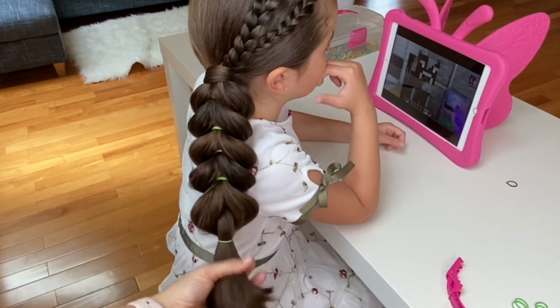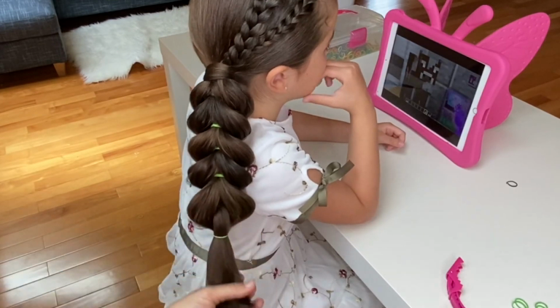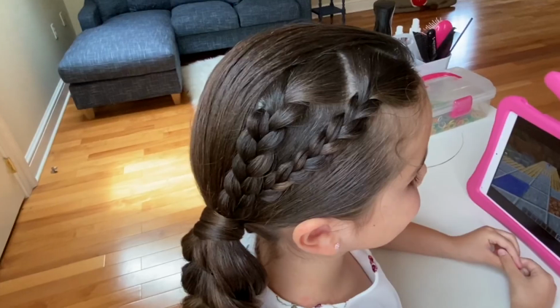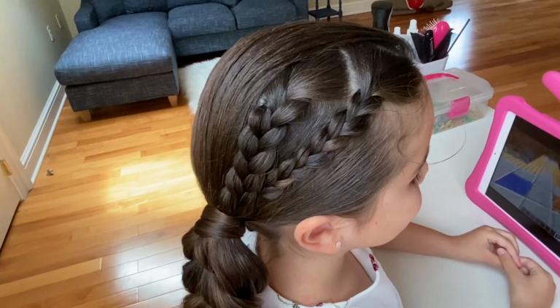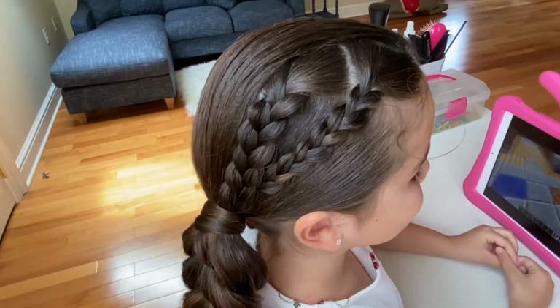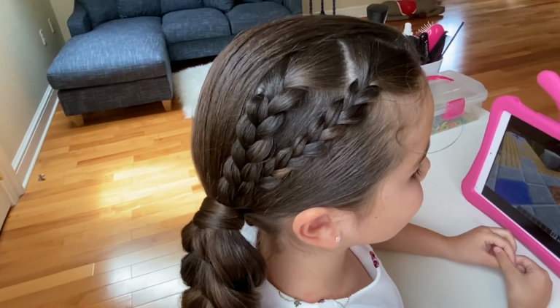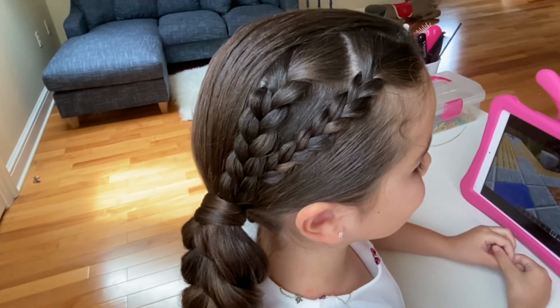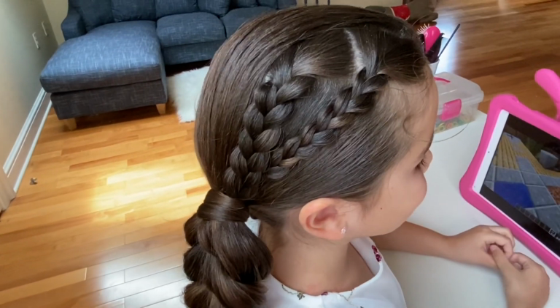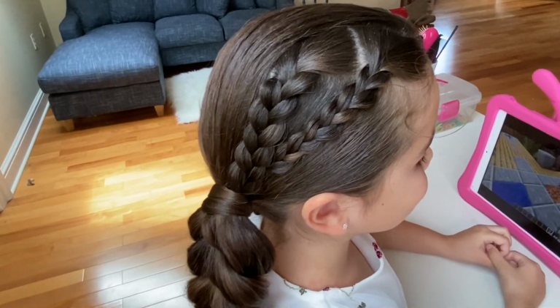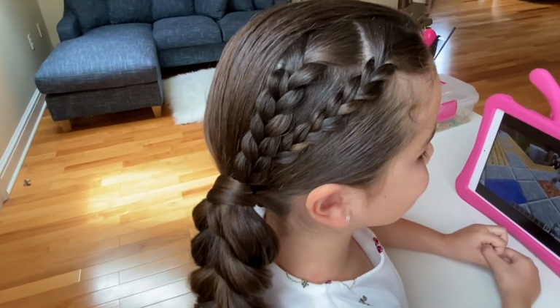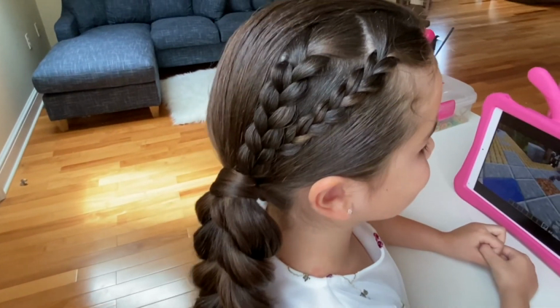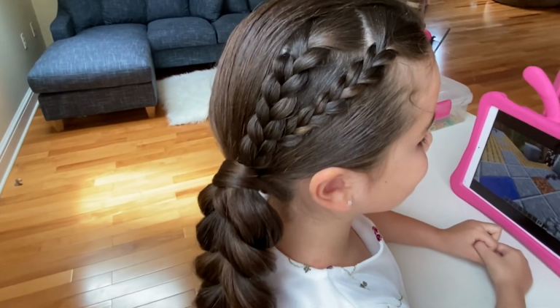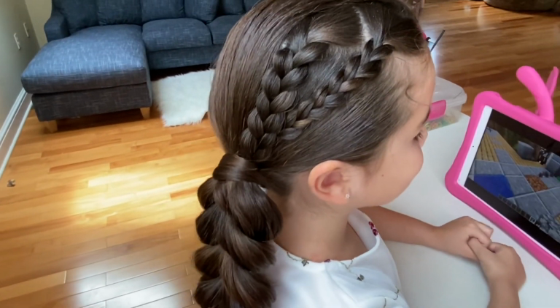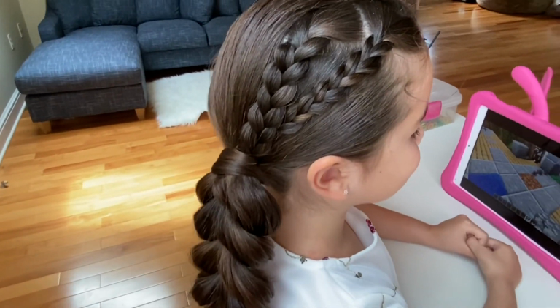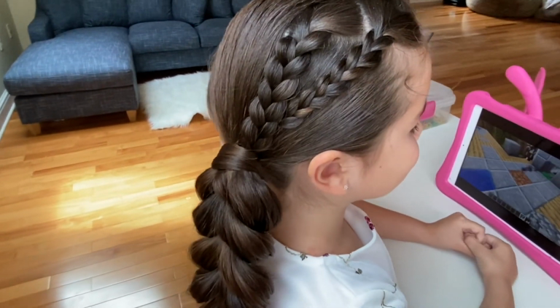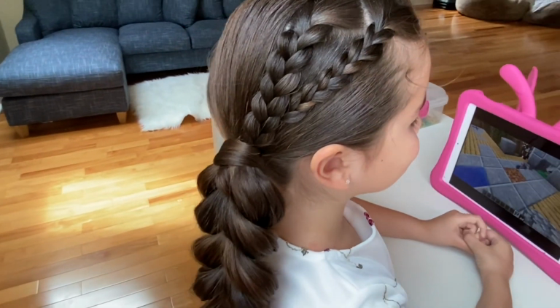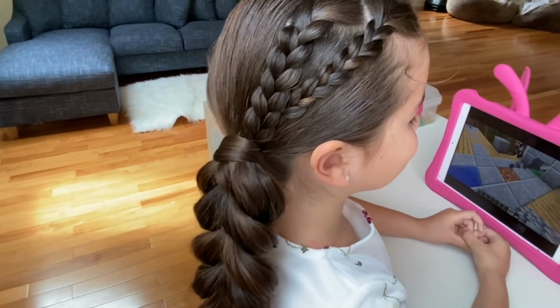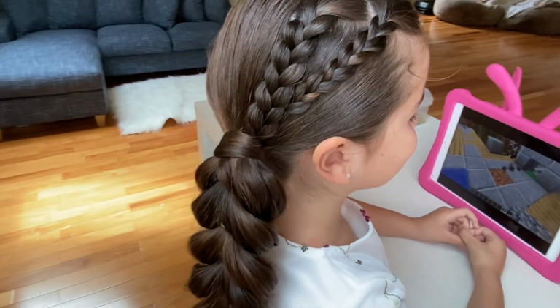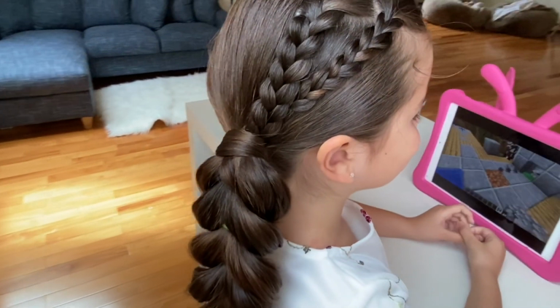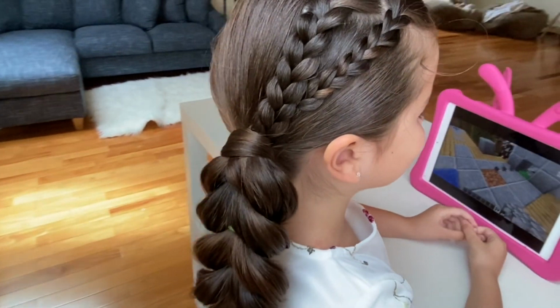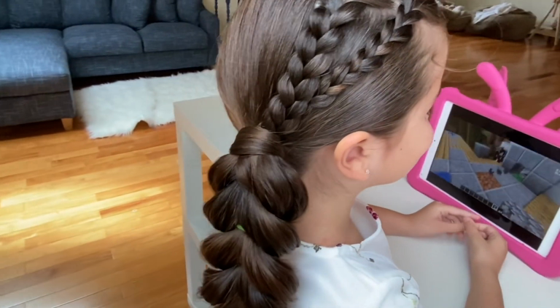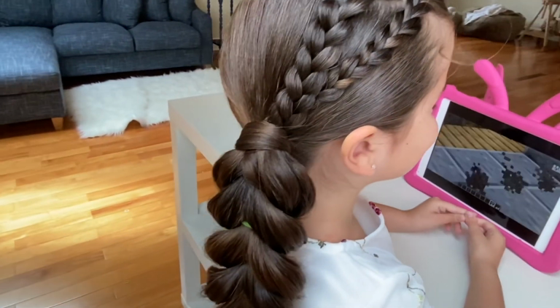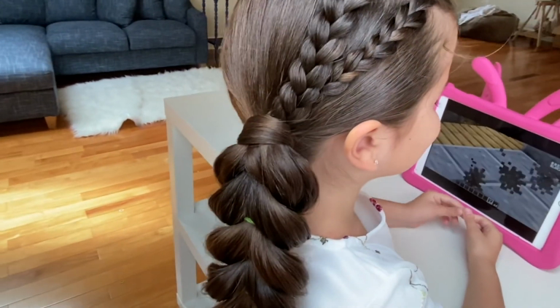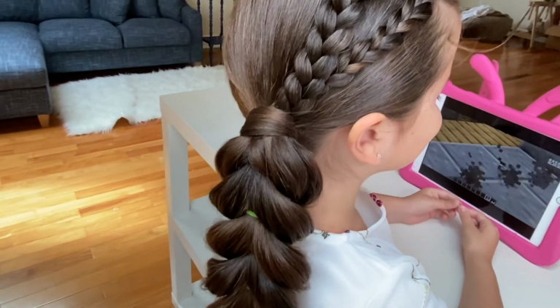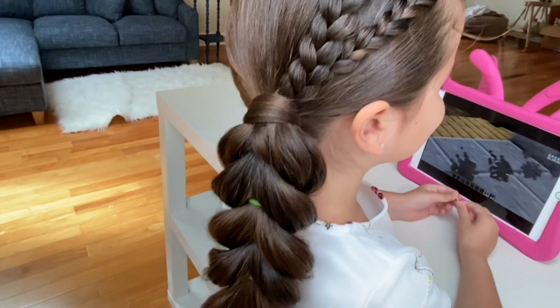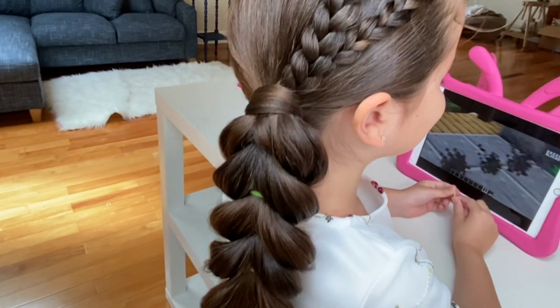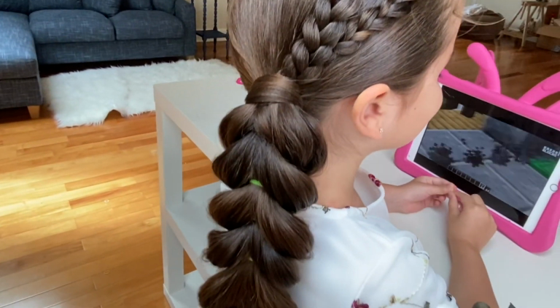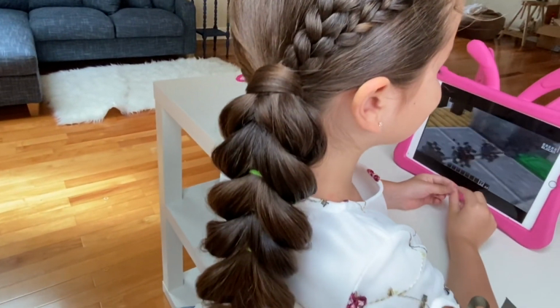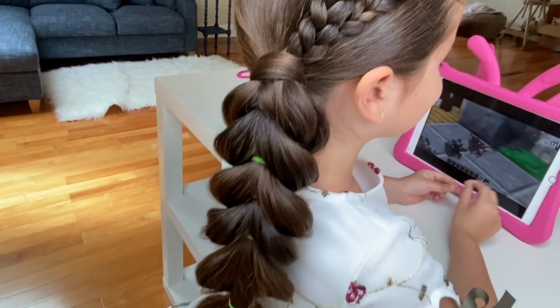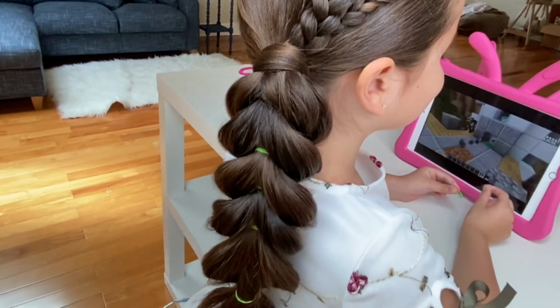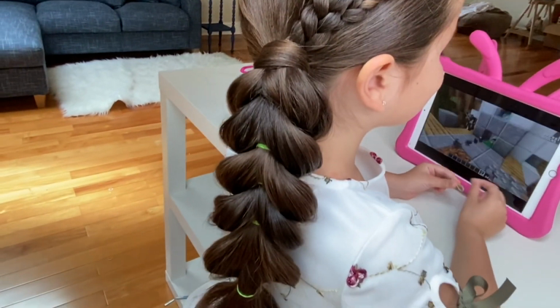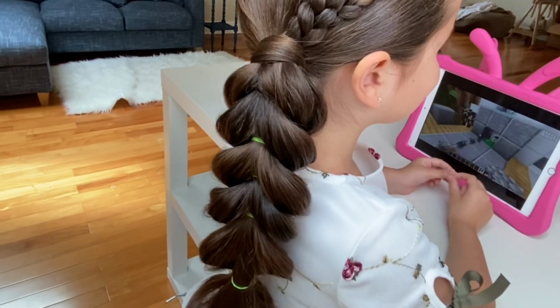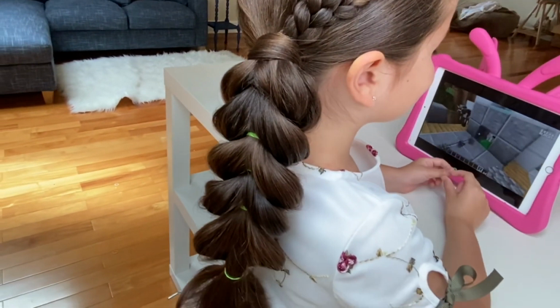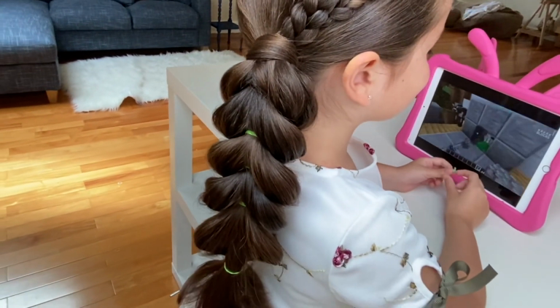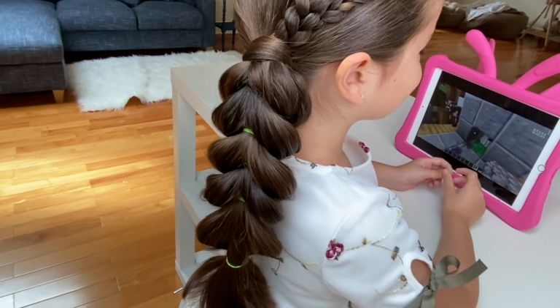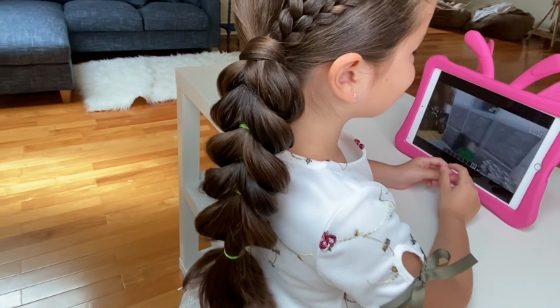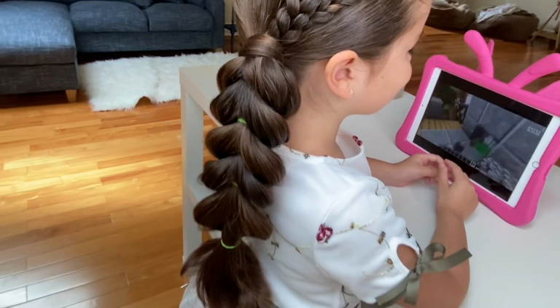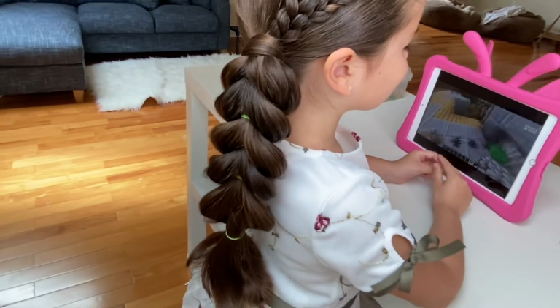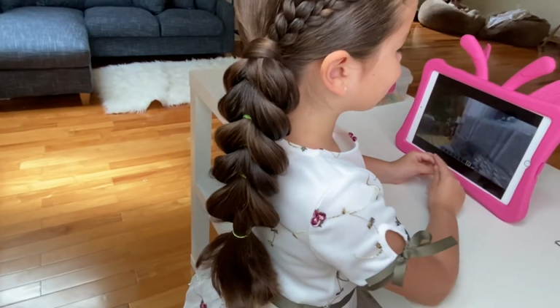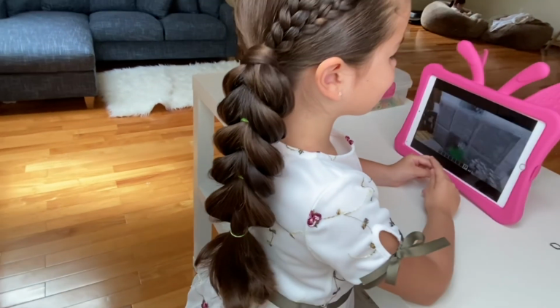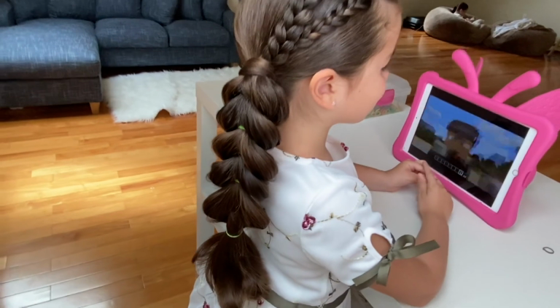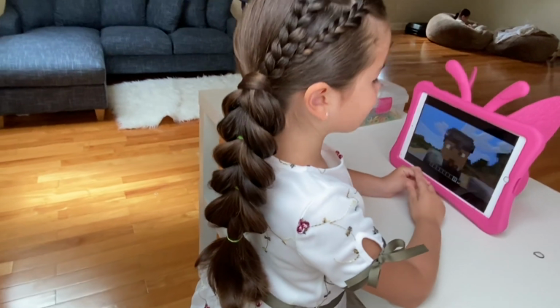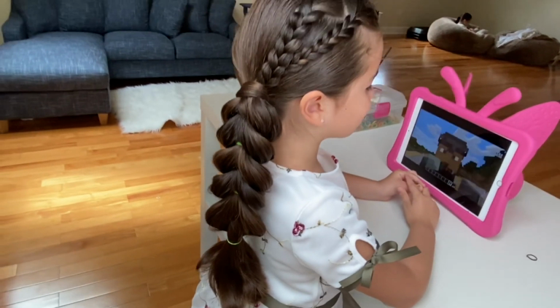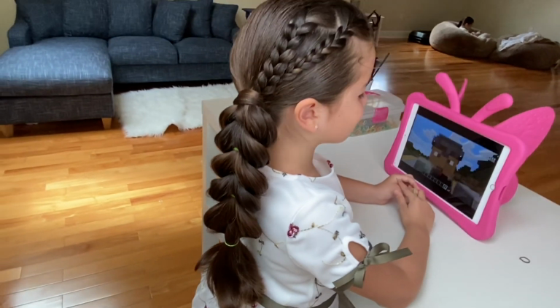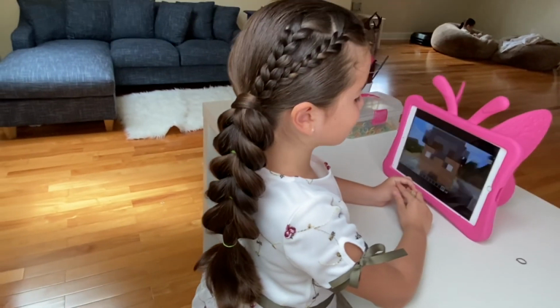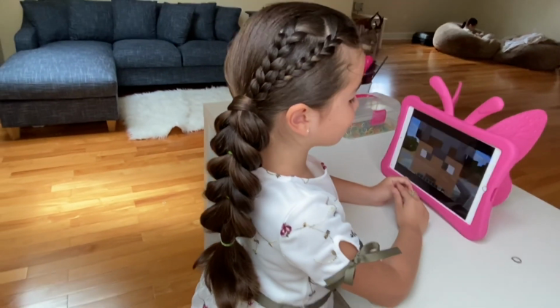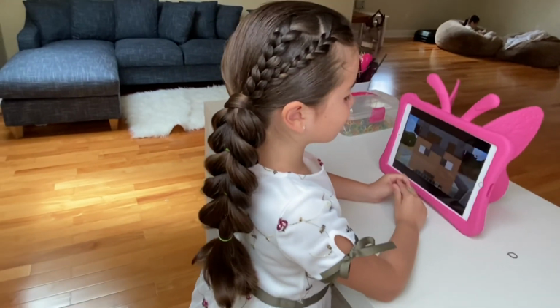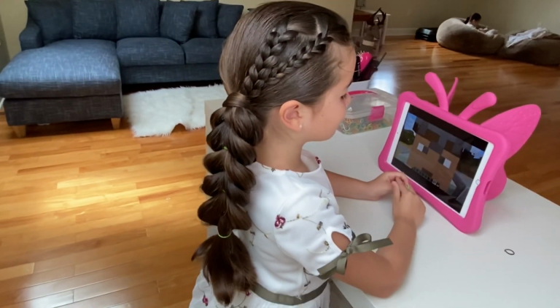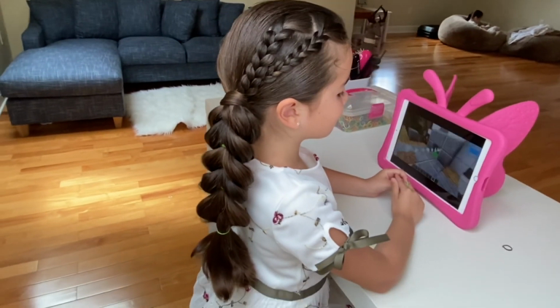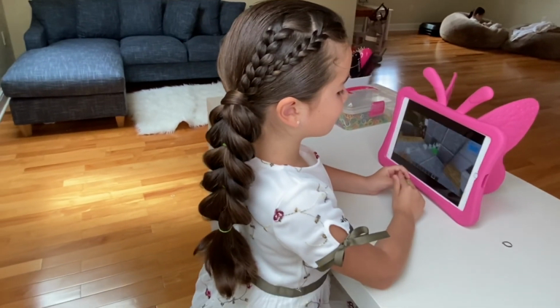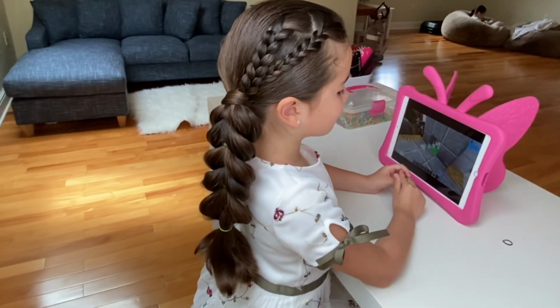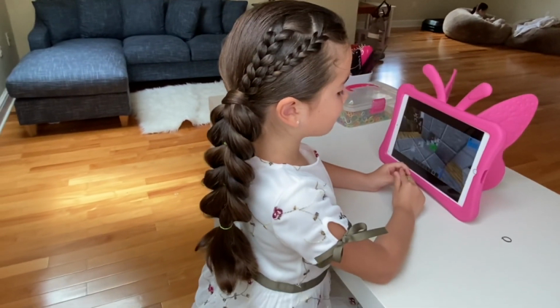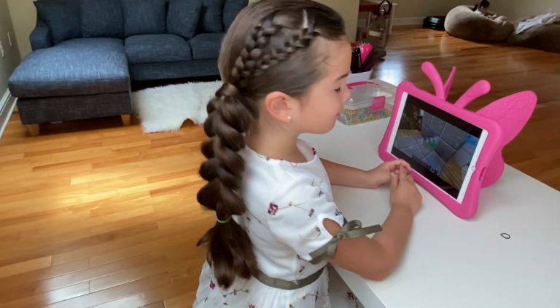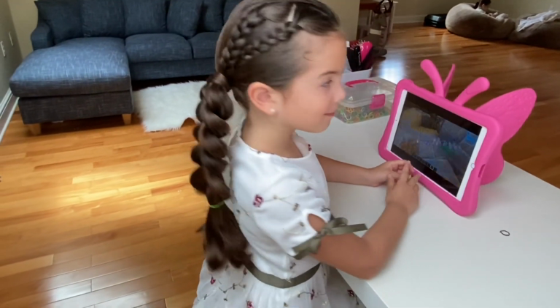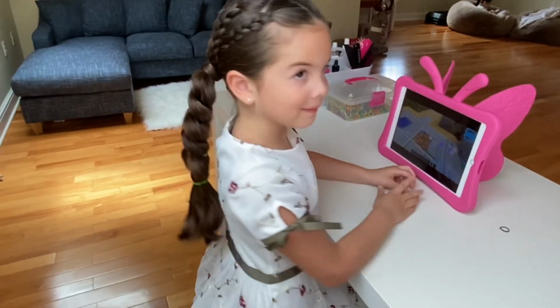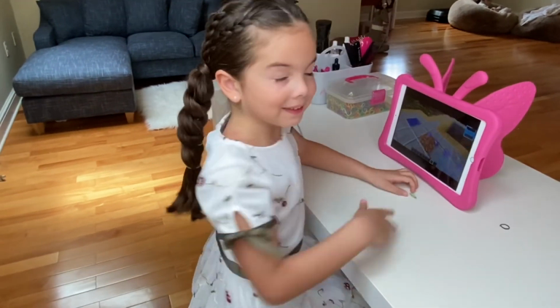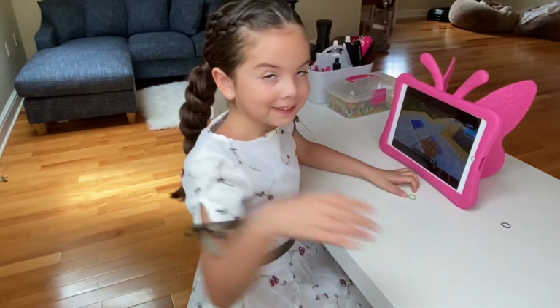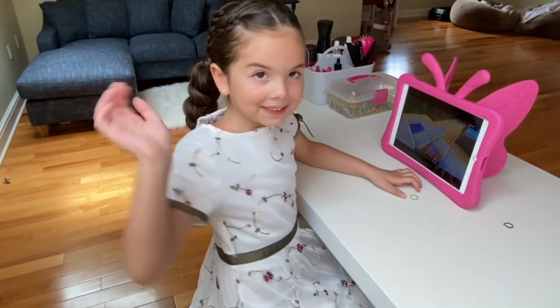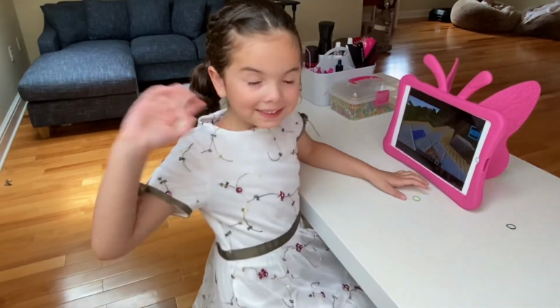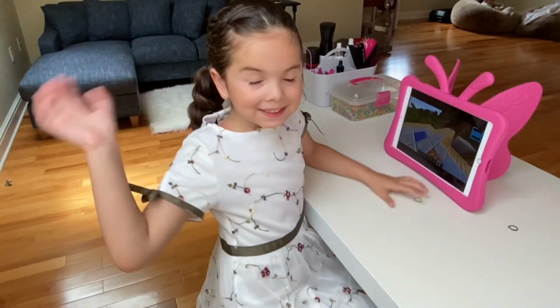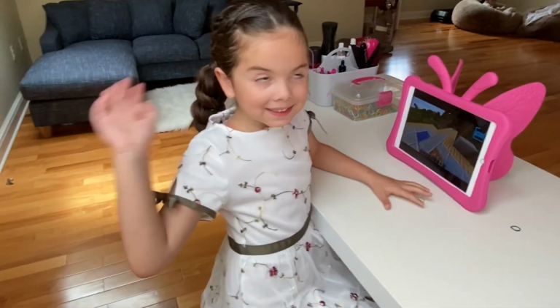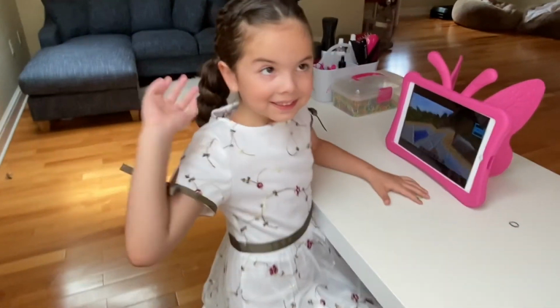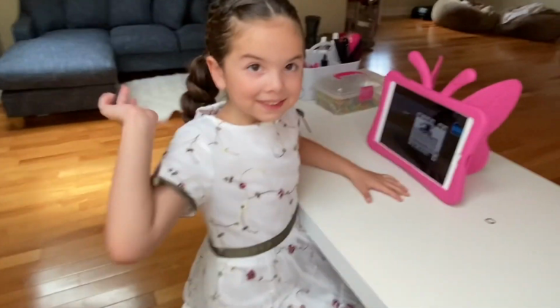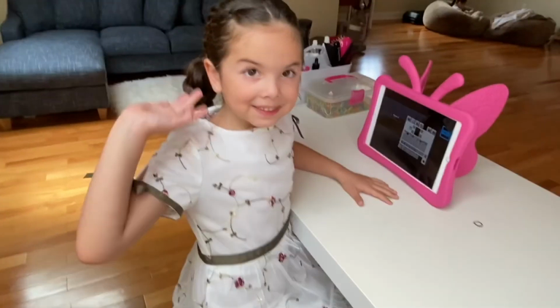I hope you liked this tutorial. Please share, like, and subscribe. Find us on Instagram at Briana's Braids. We'll see you on our next tutorial.